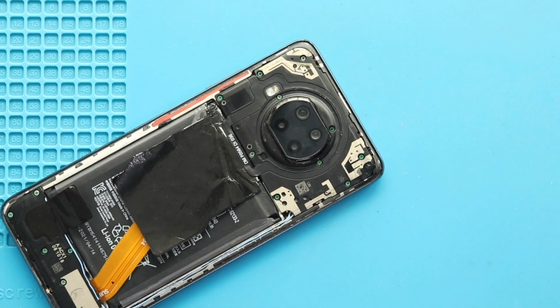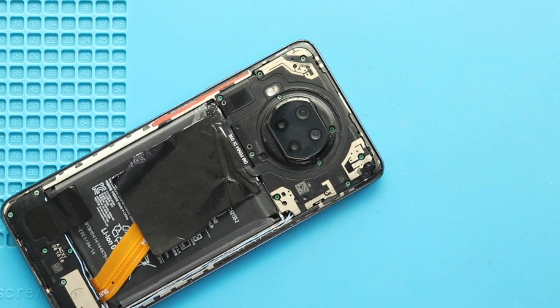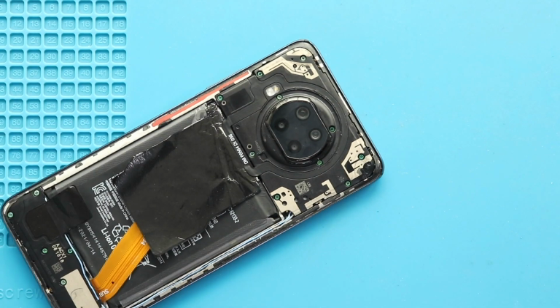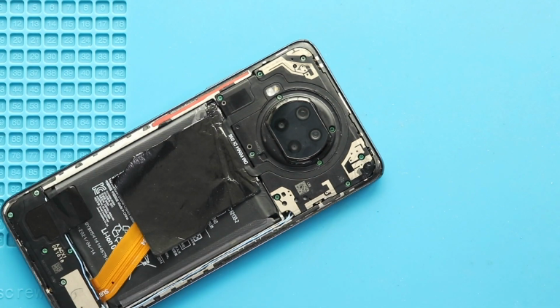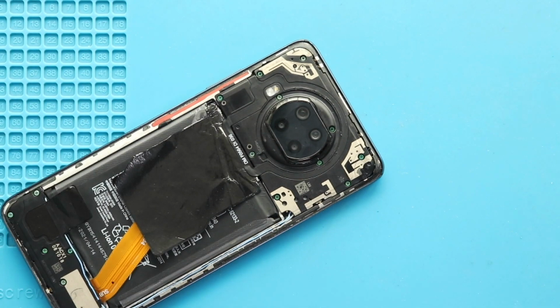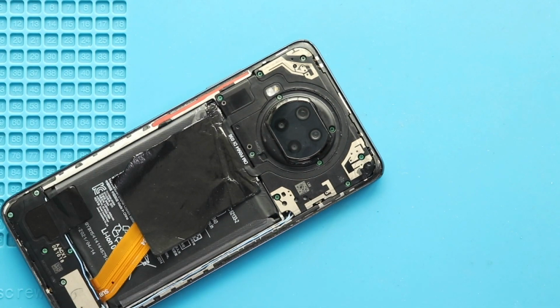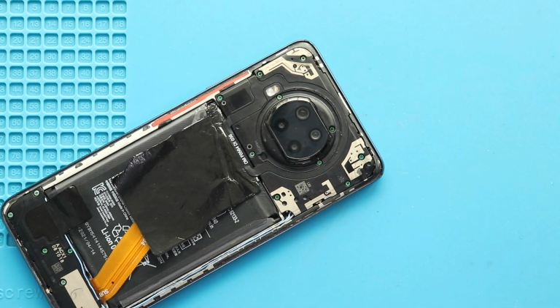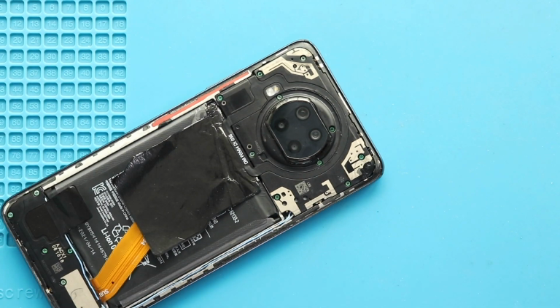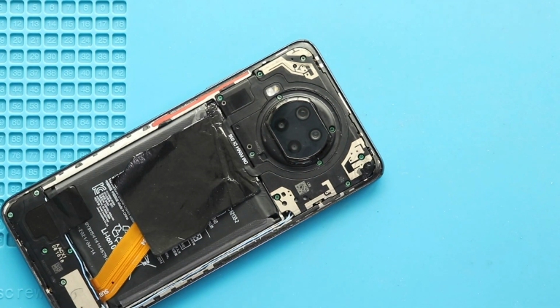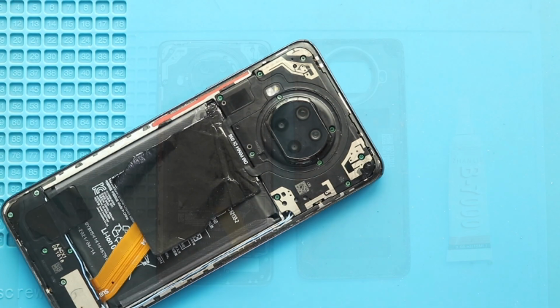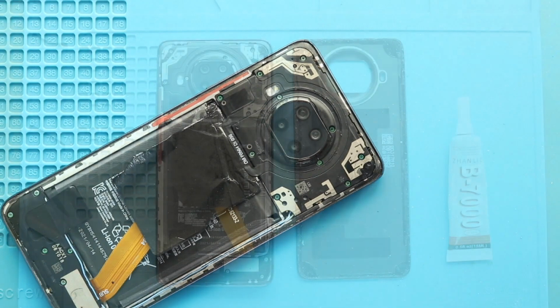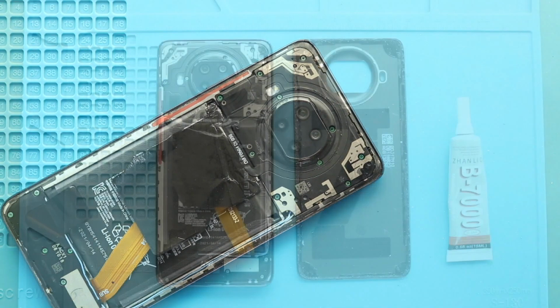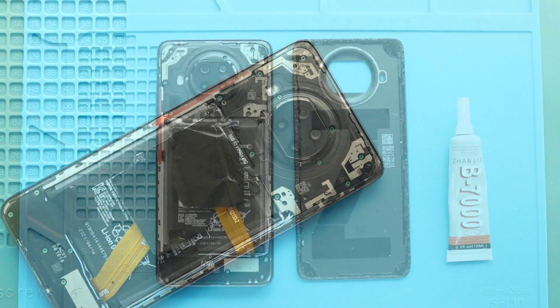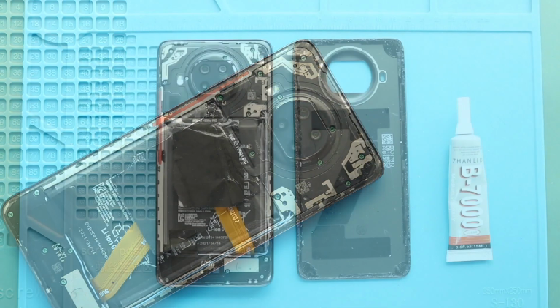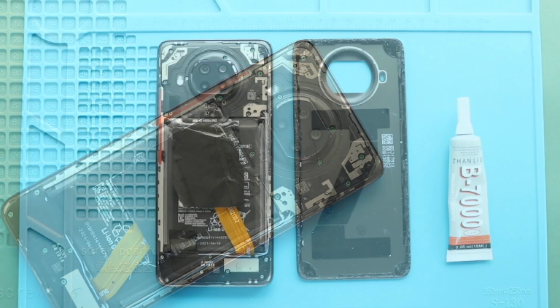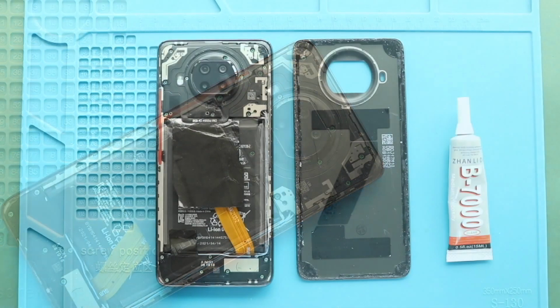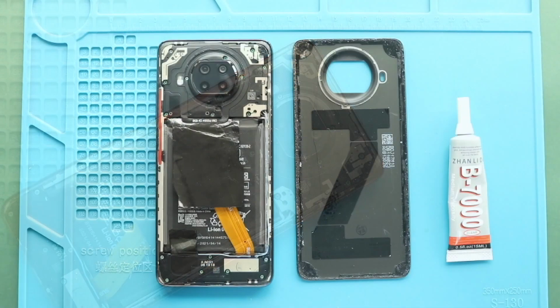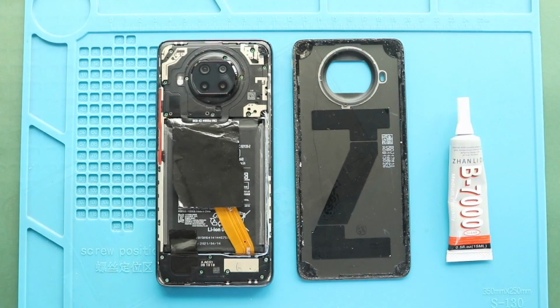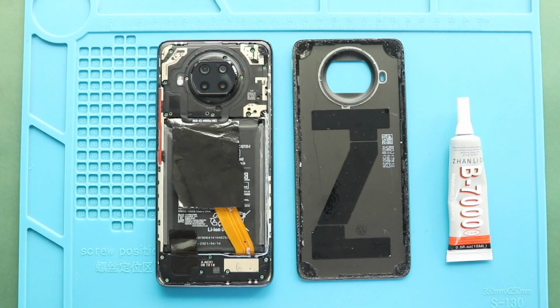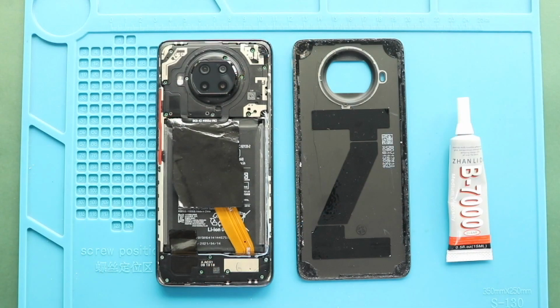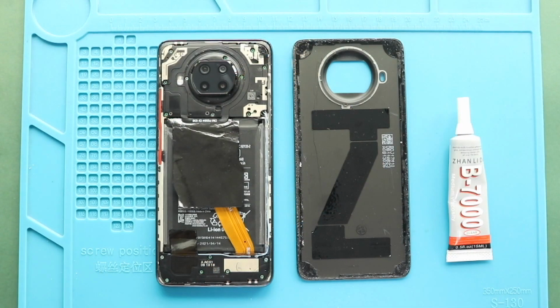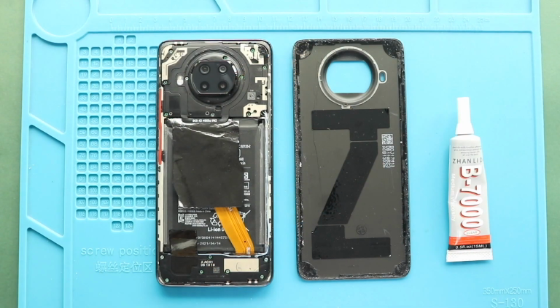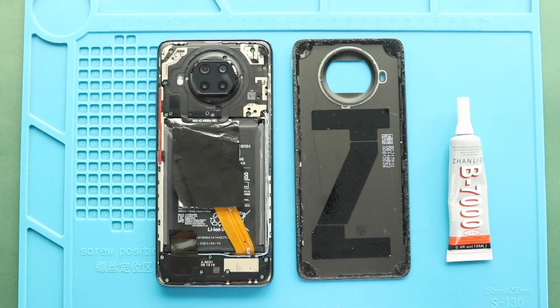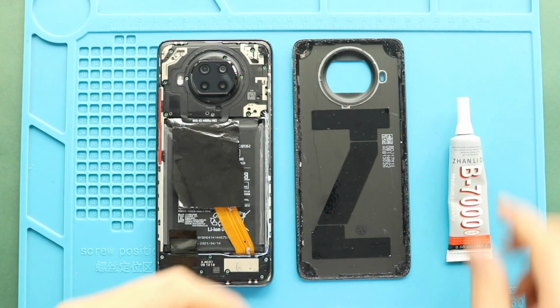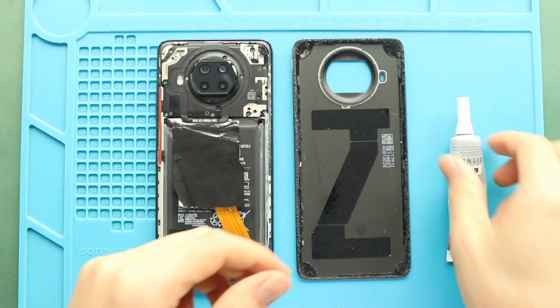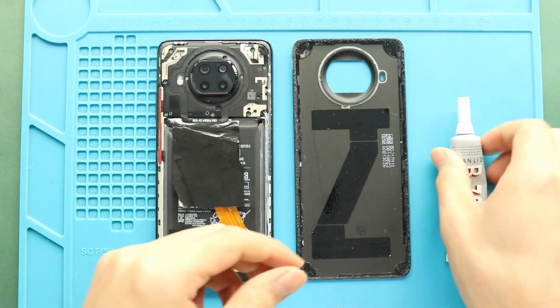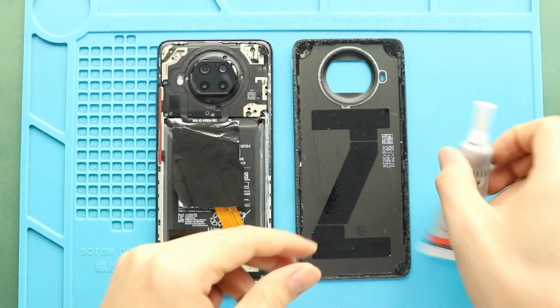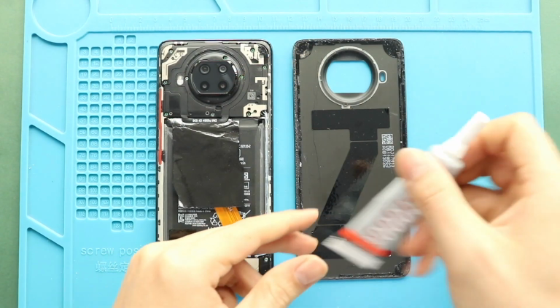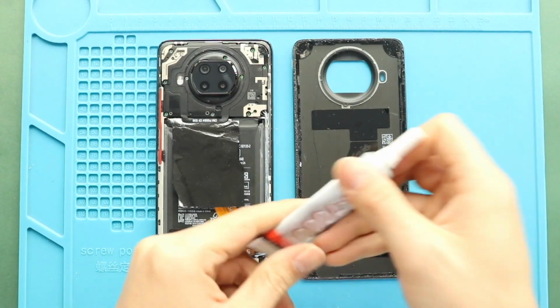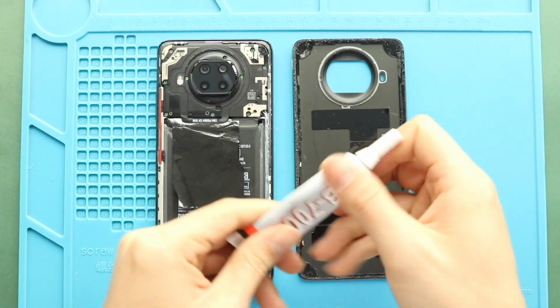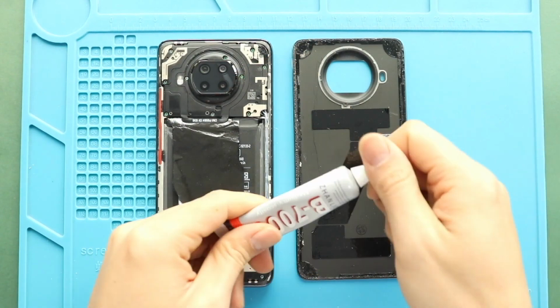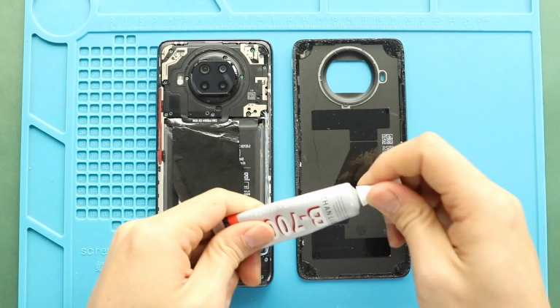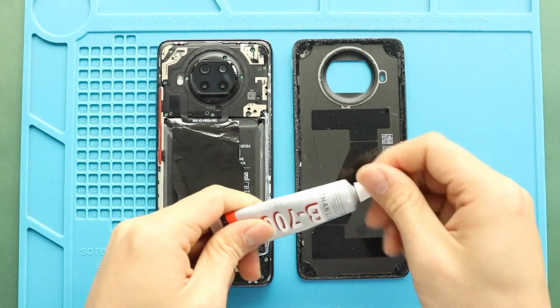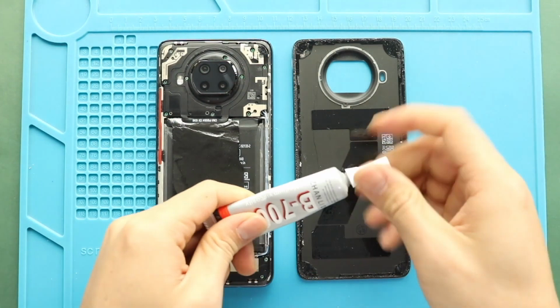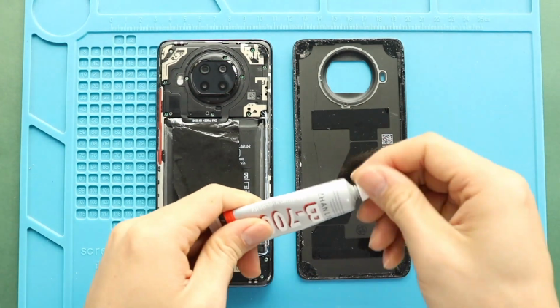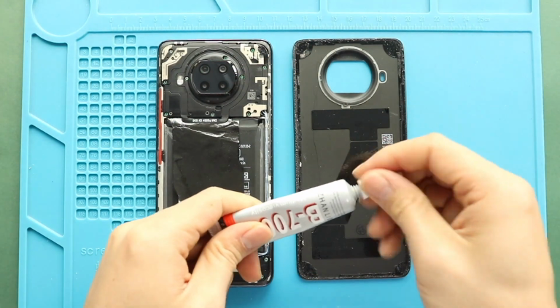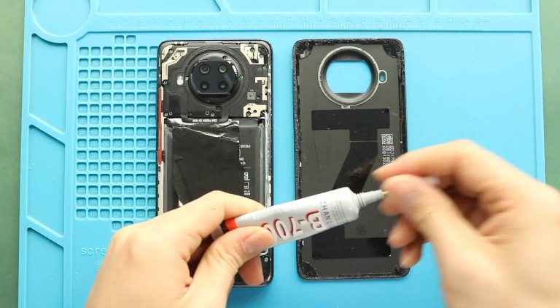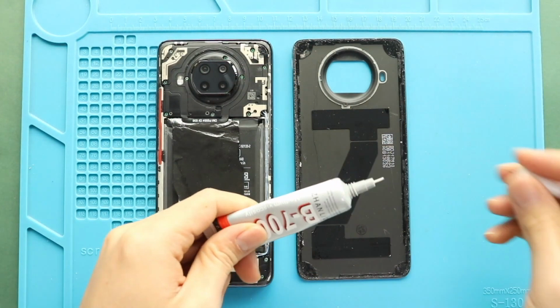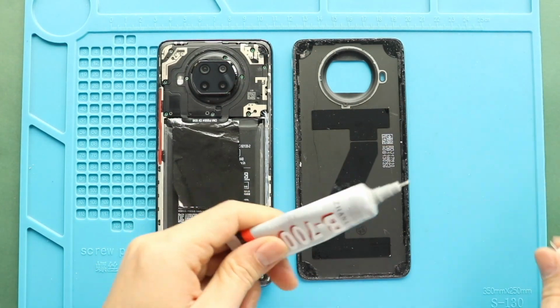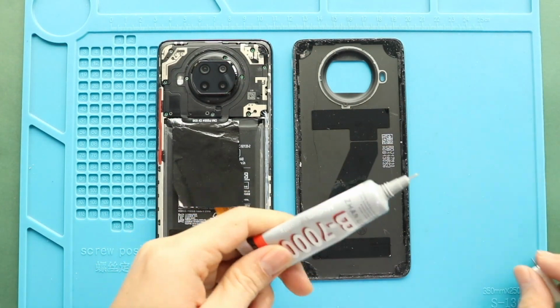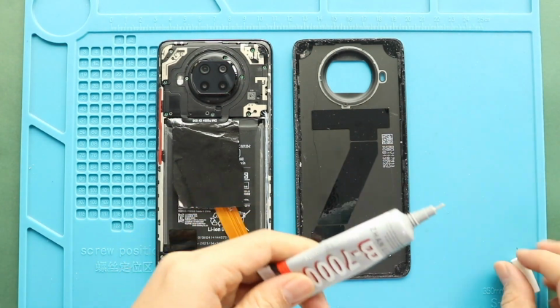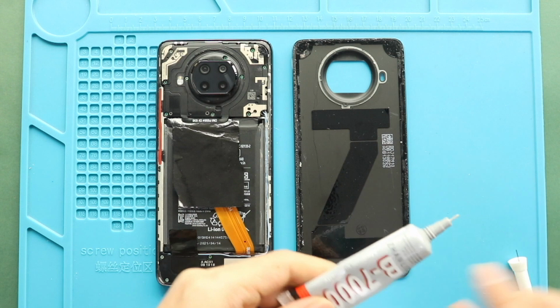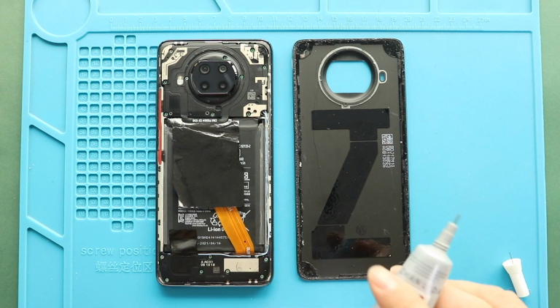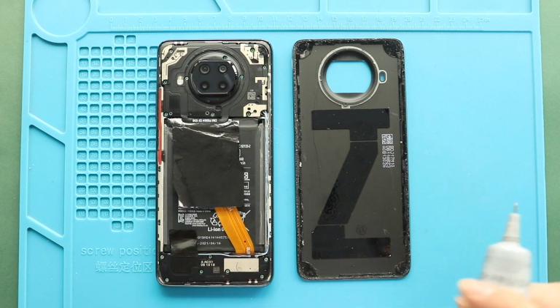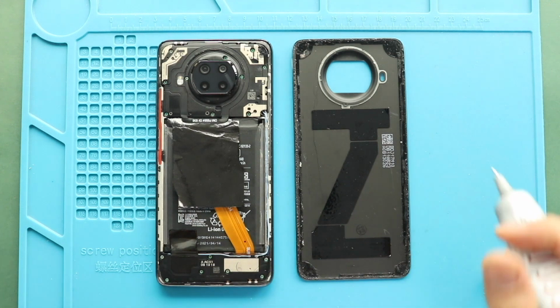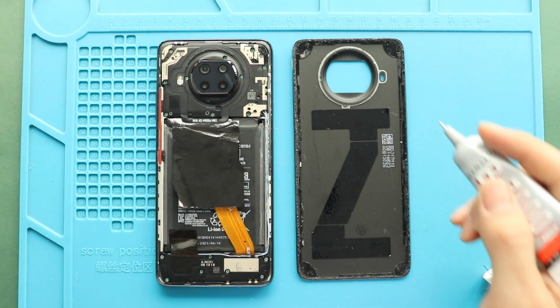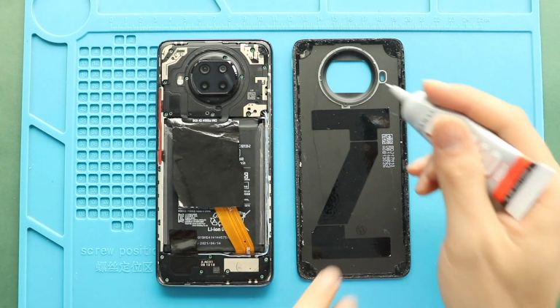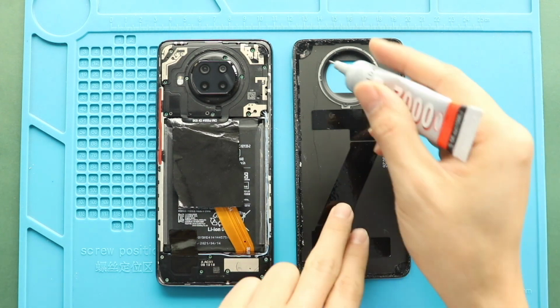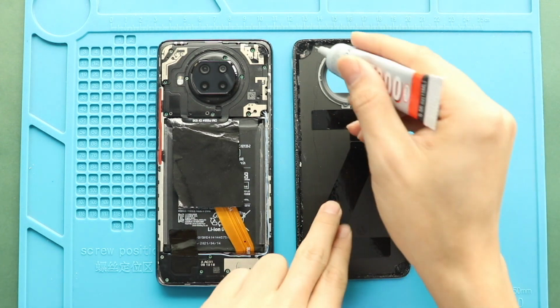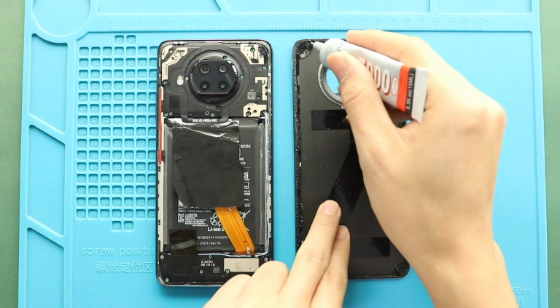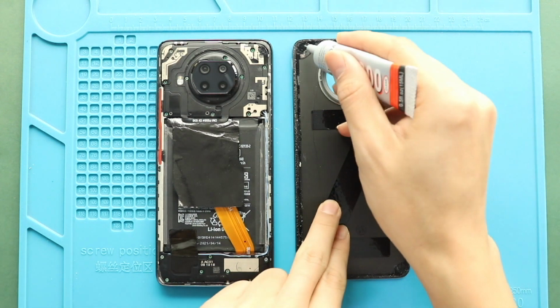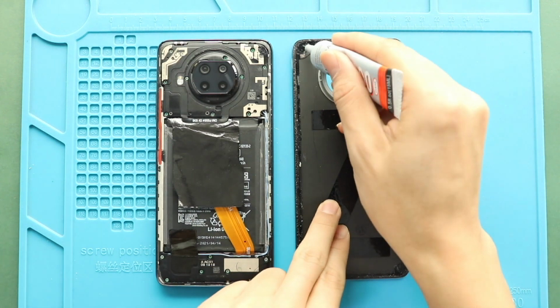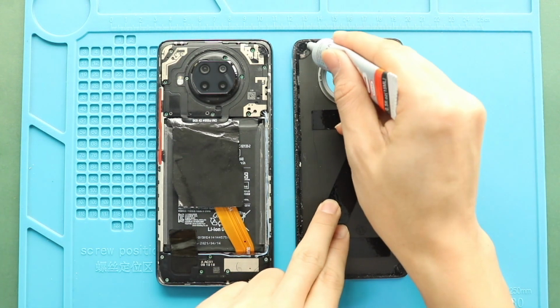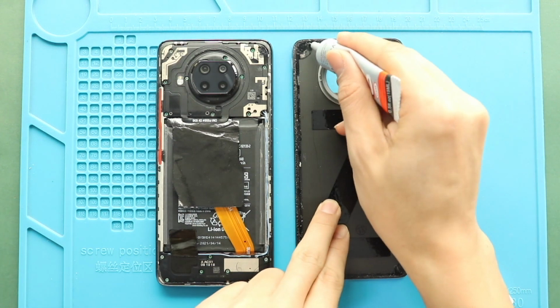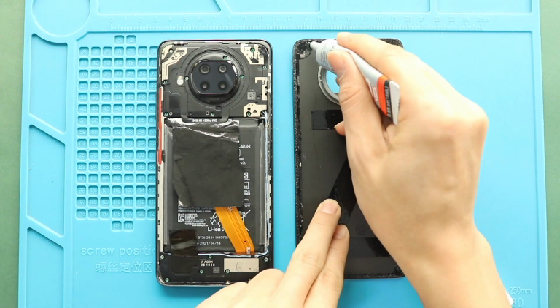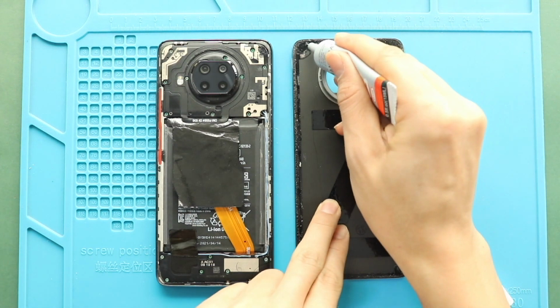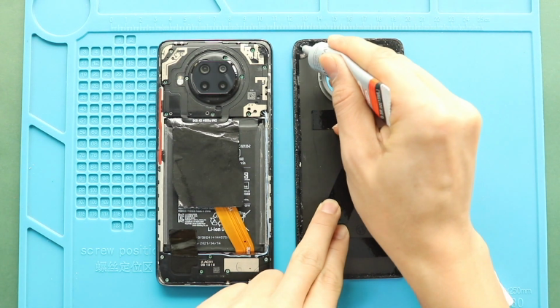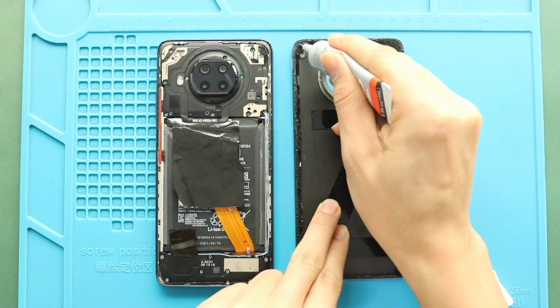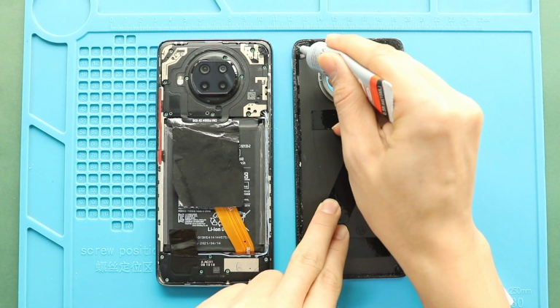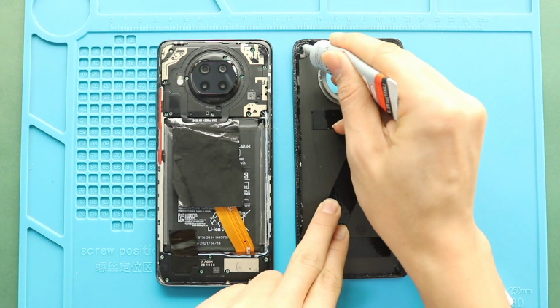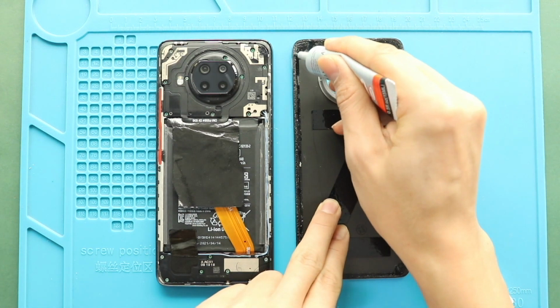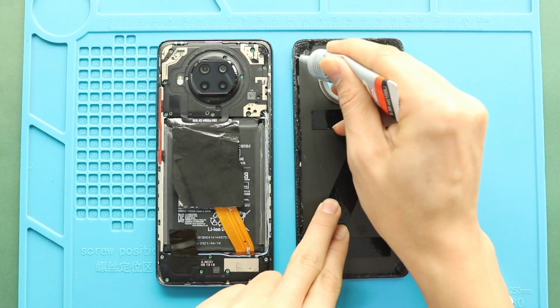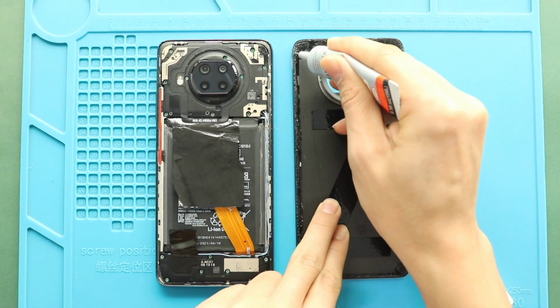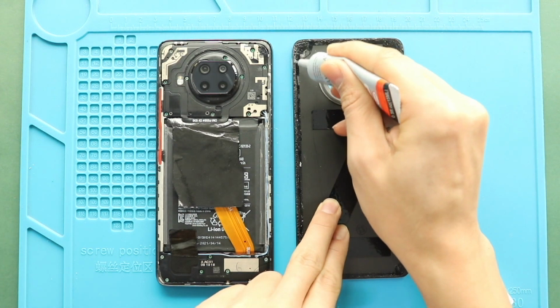Next, before installing the main back cover, make sure it has enough glue on it. If not, use B7000 glue or a double-sided back cover adhesive.